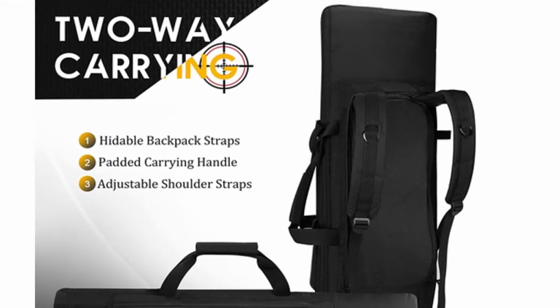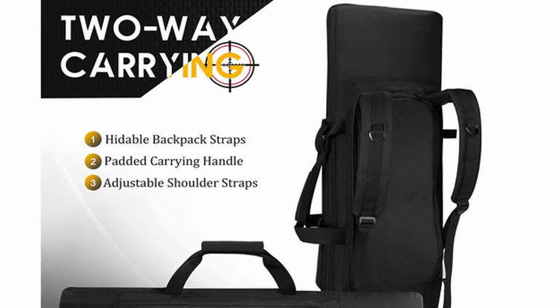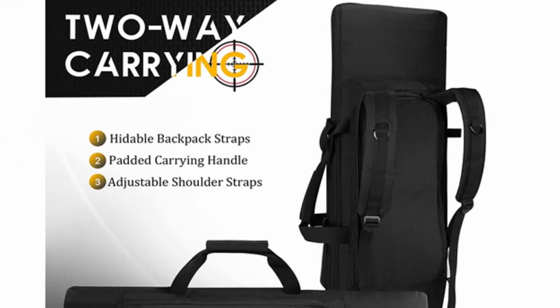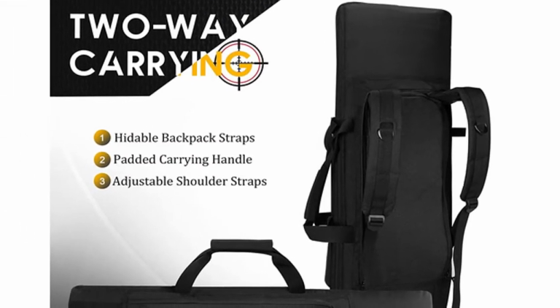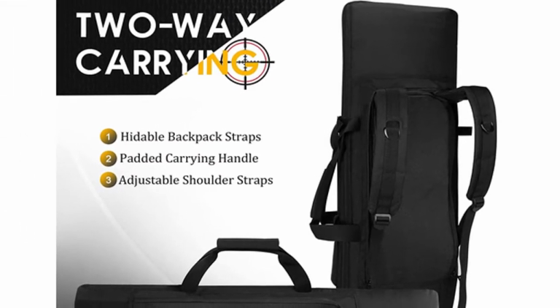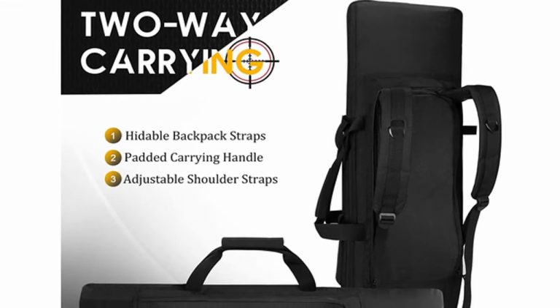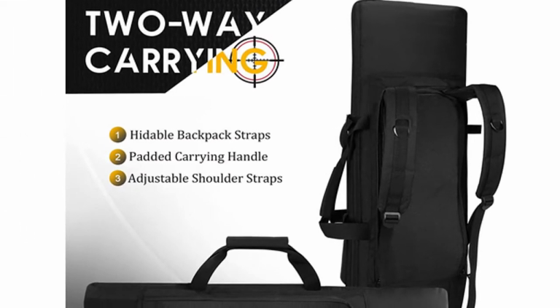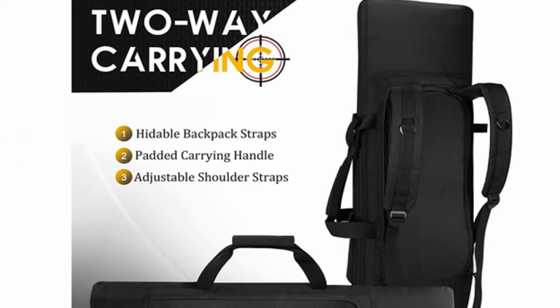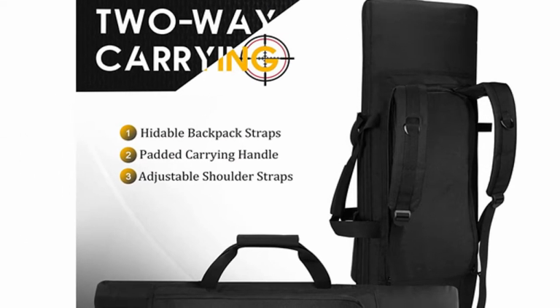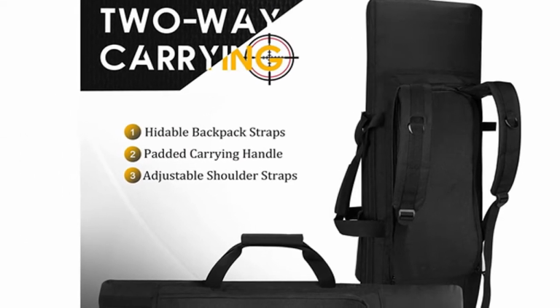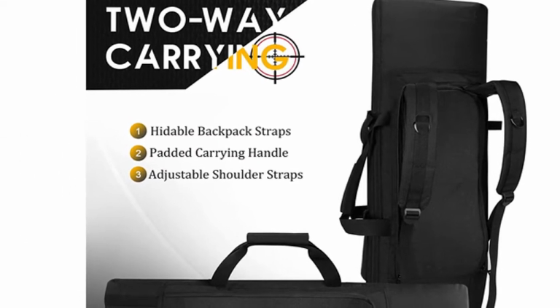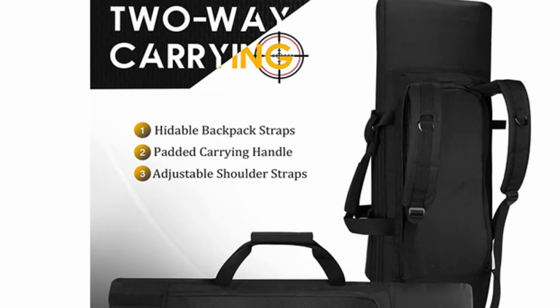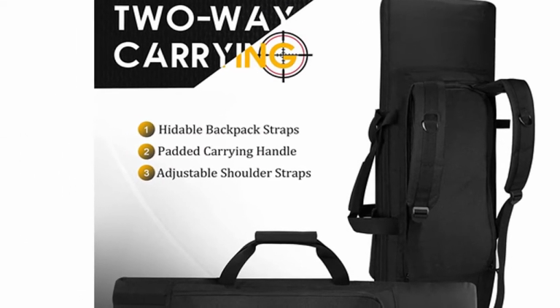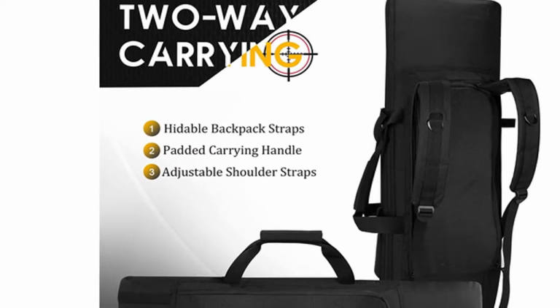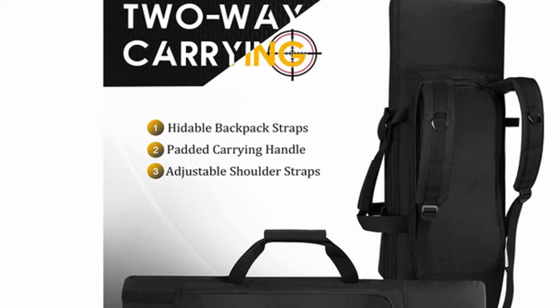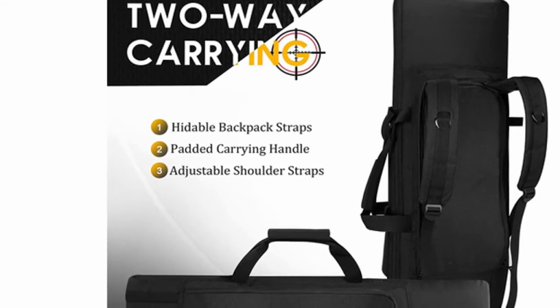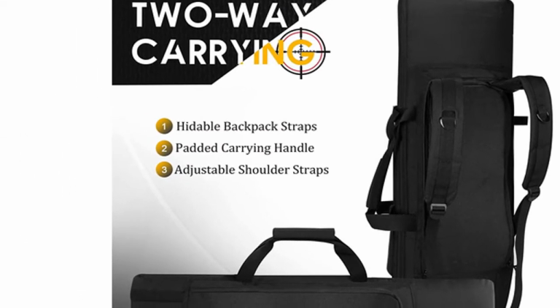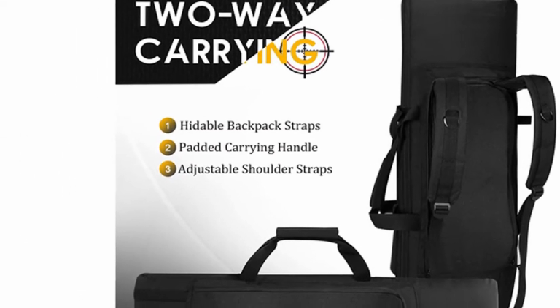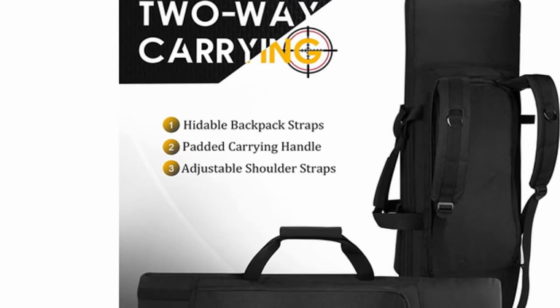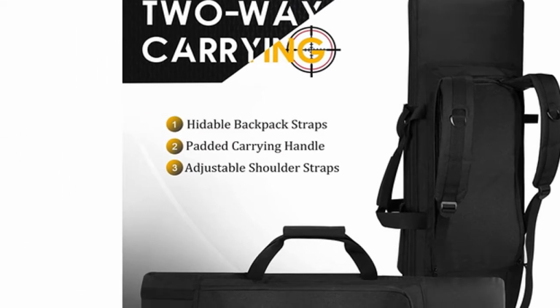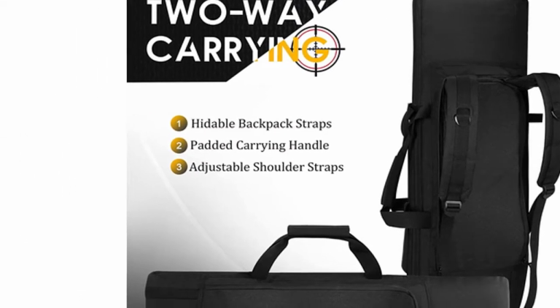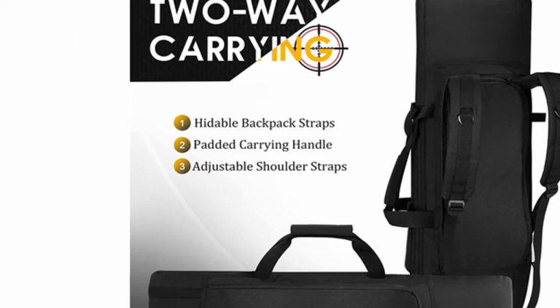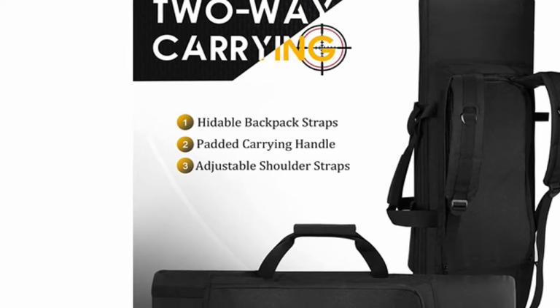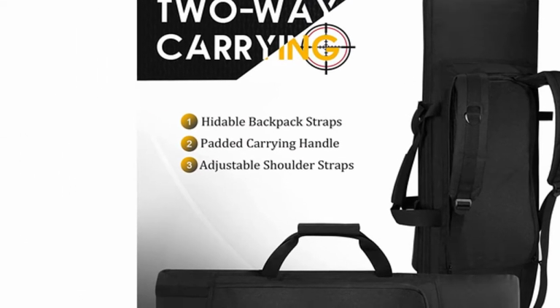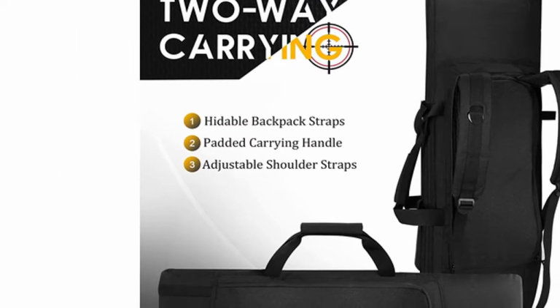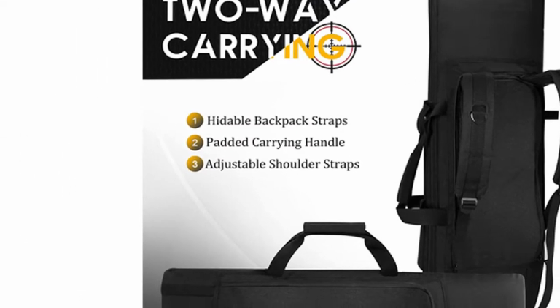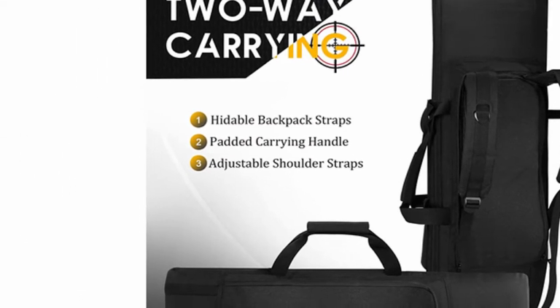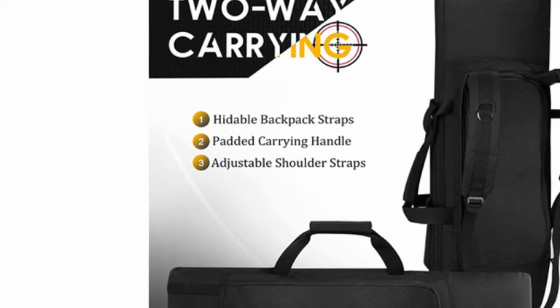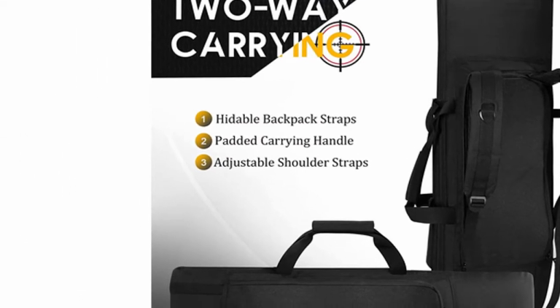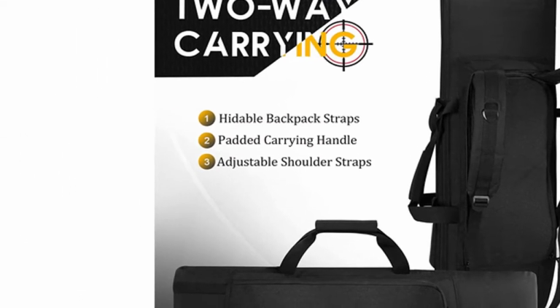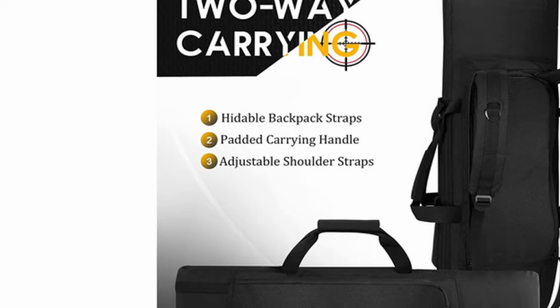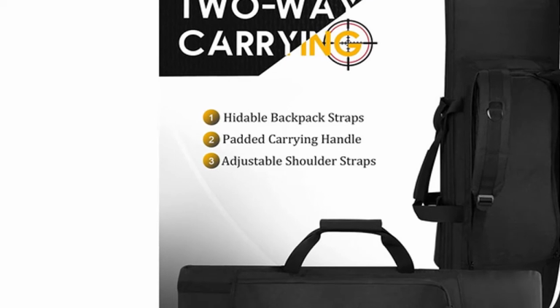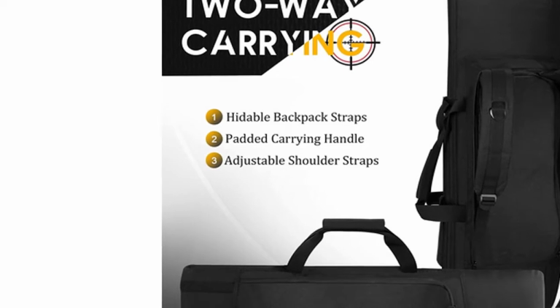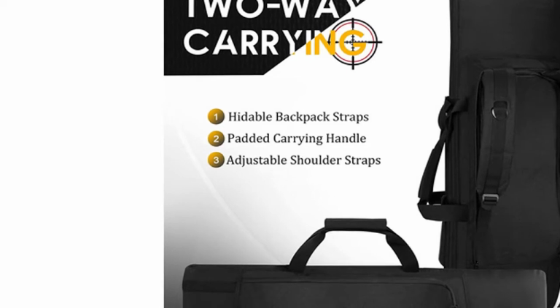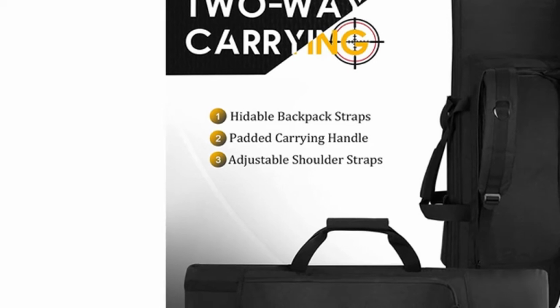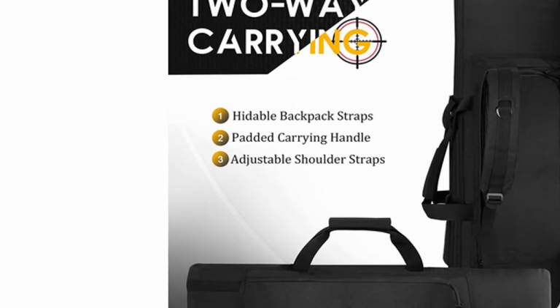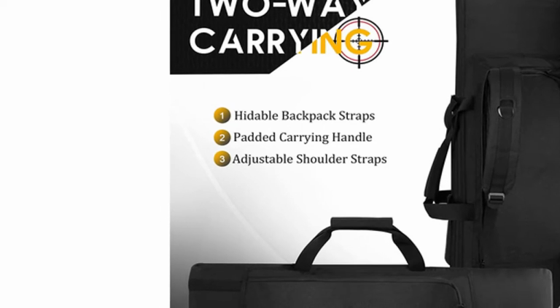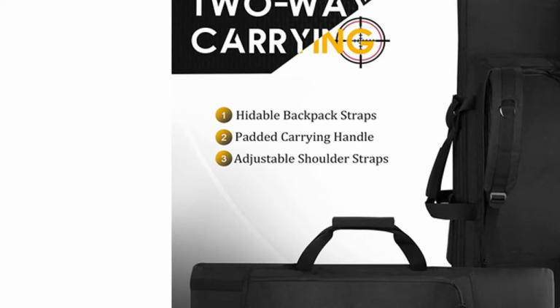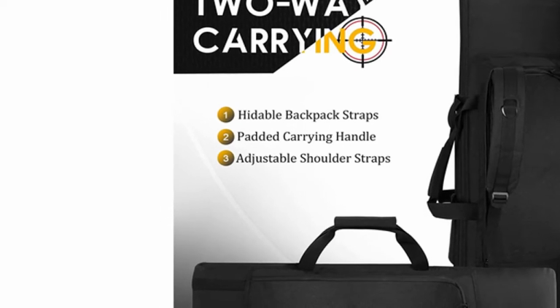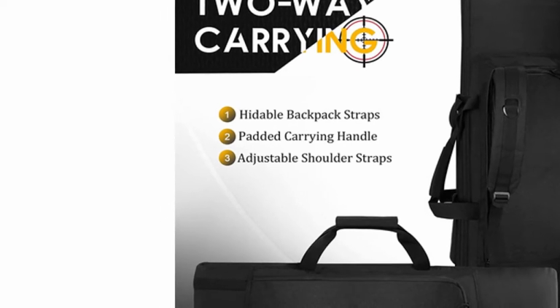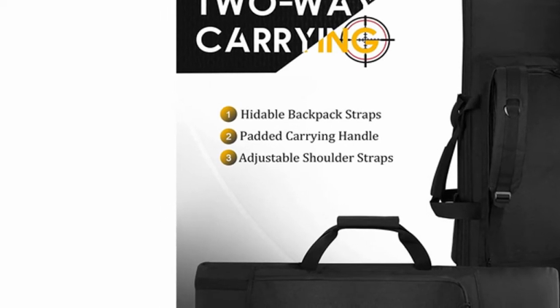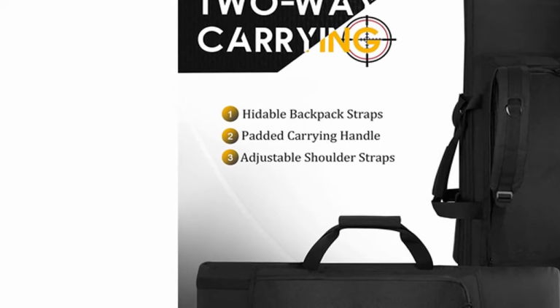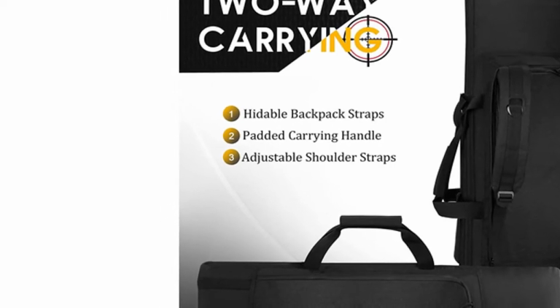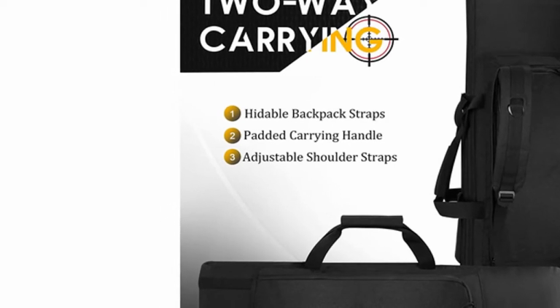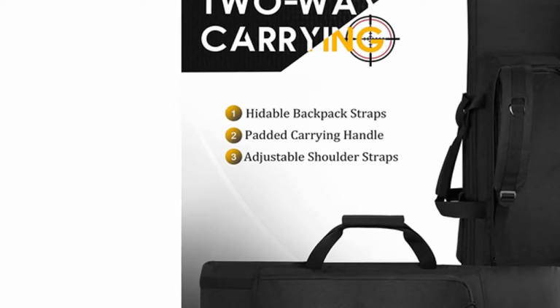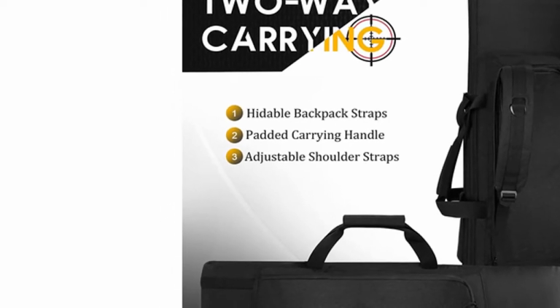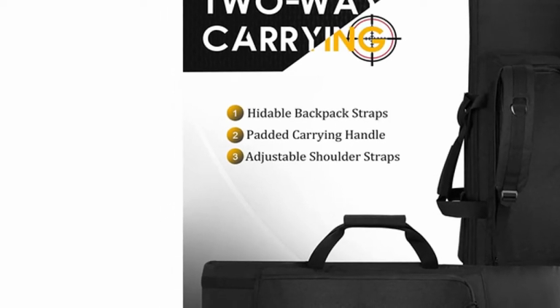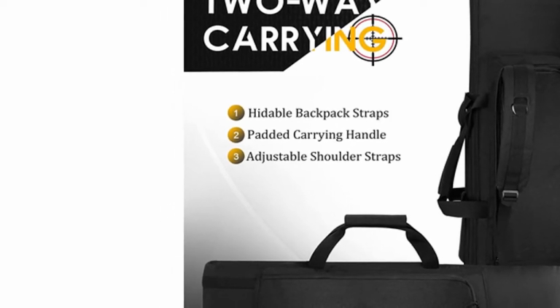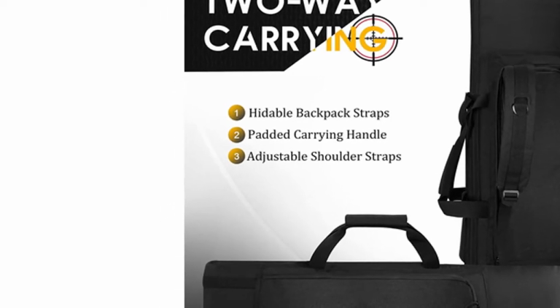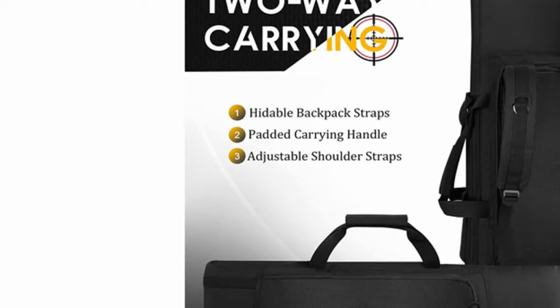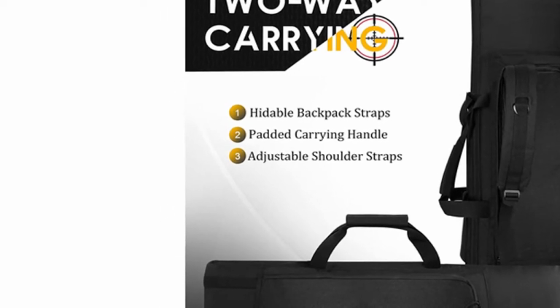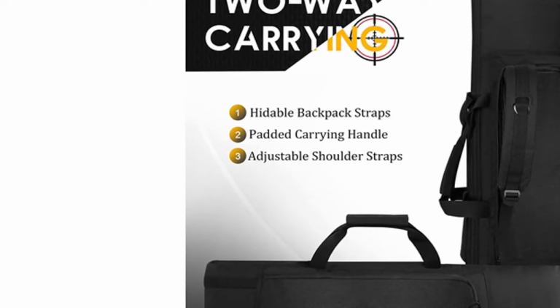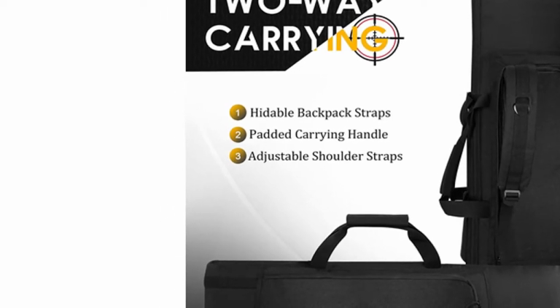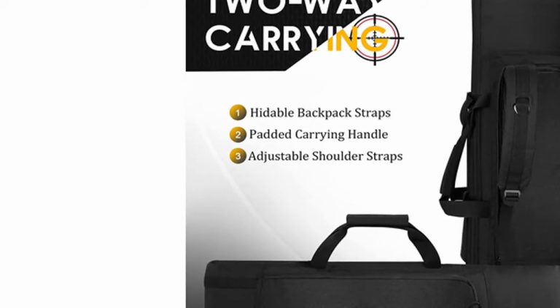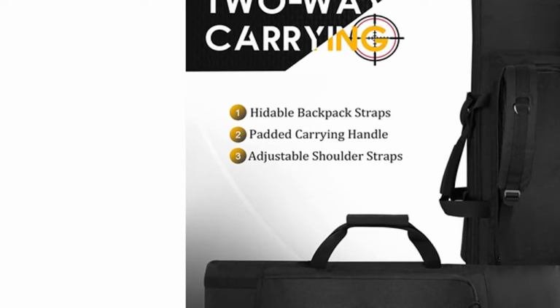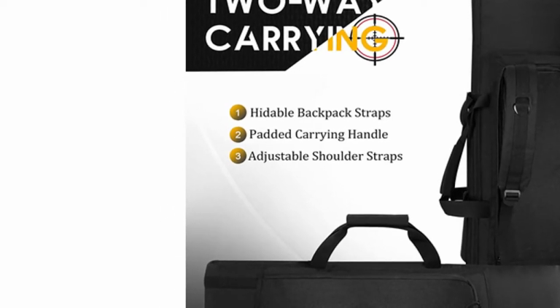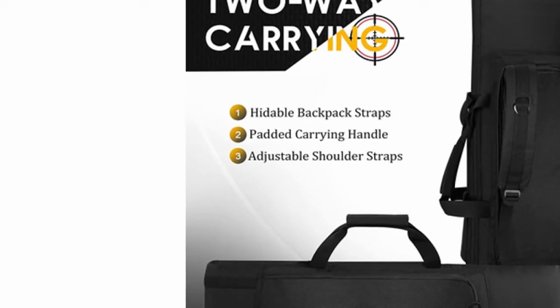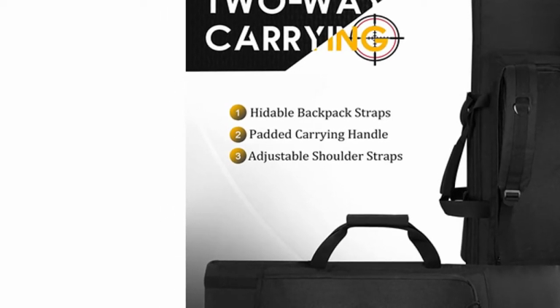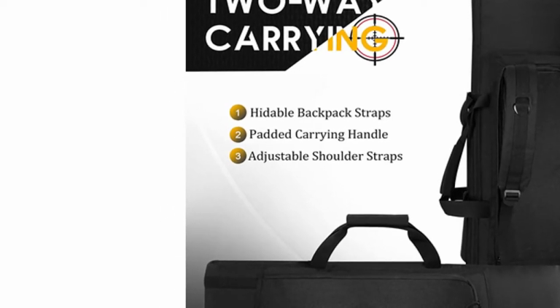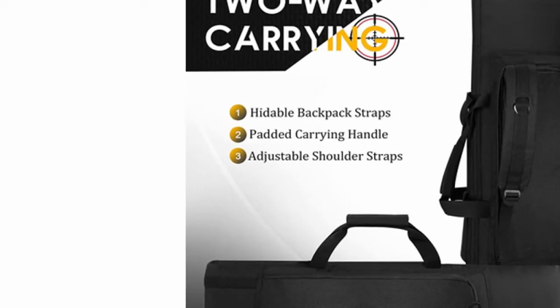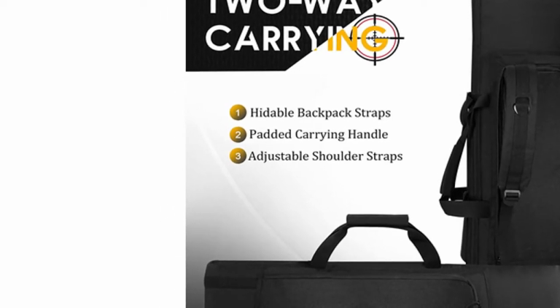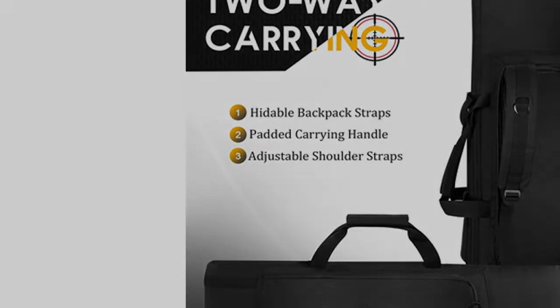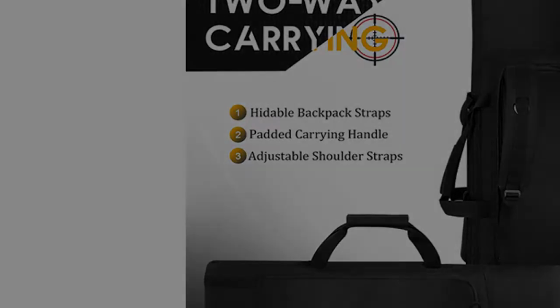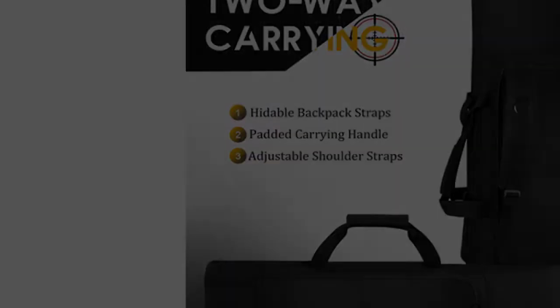This tactical rifle bag has been engineered to allow you to carry it with a sturdy handle or by two adjustable backpack straps.